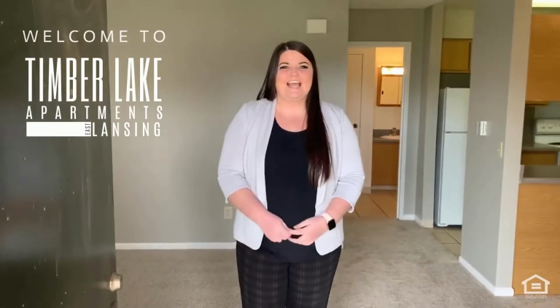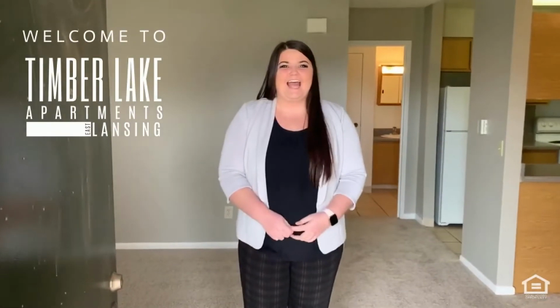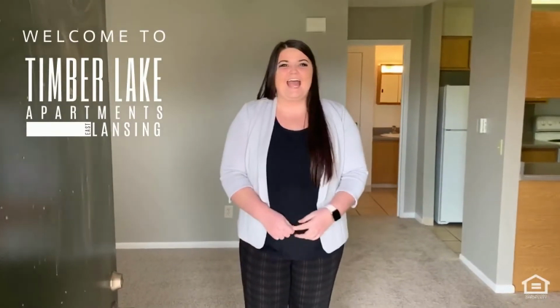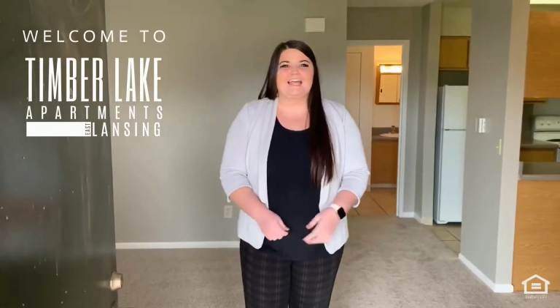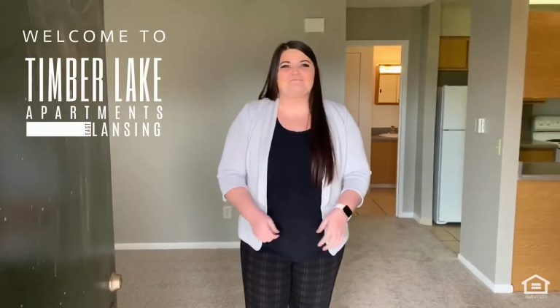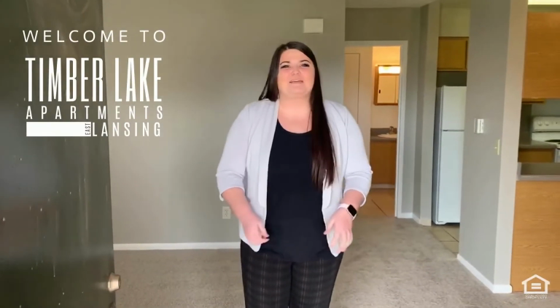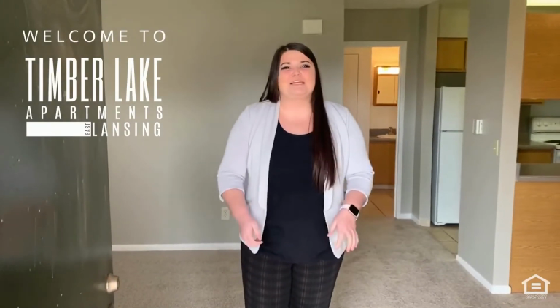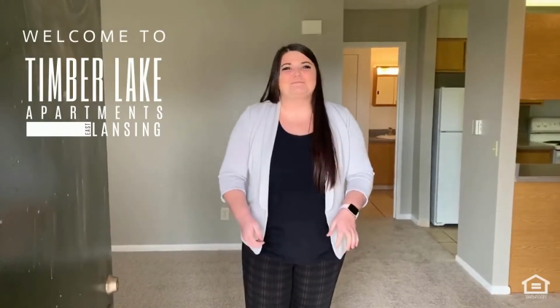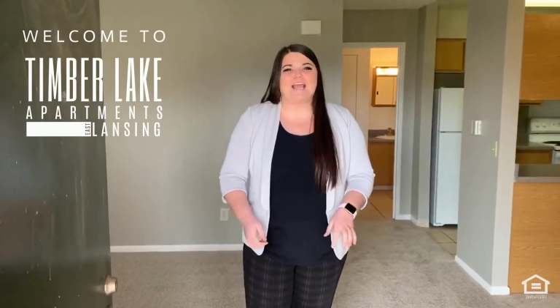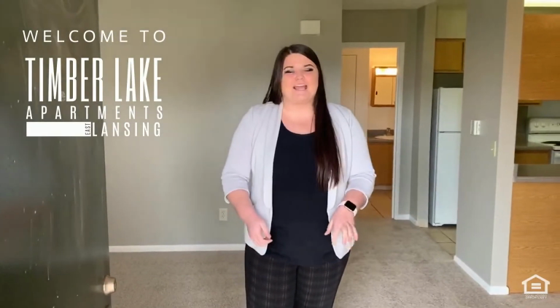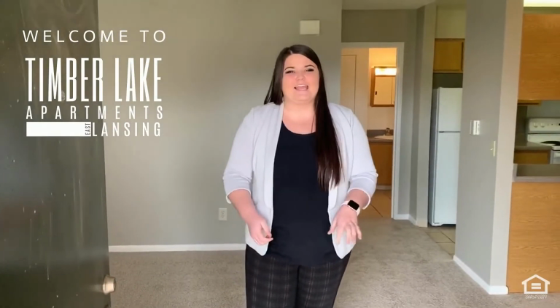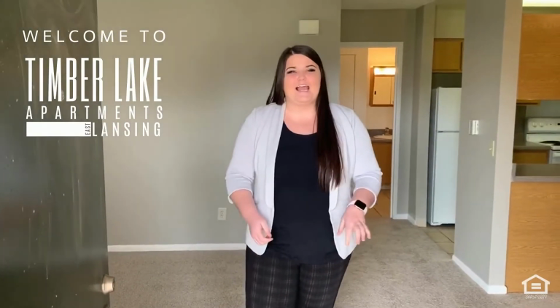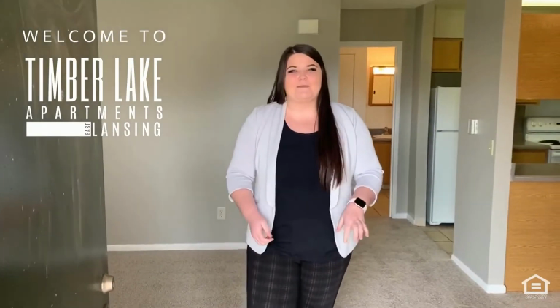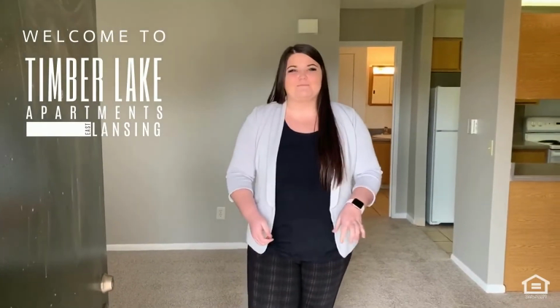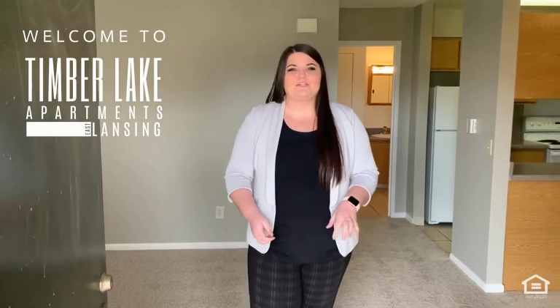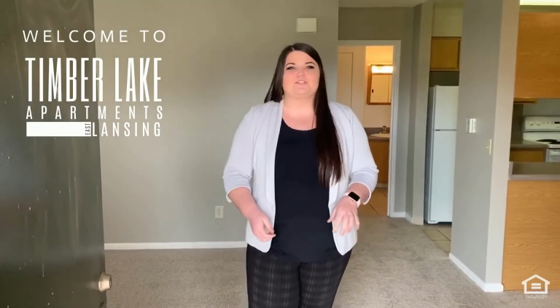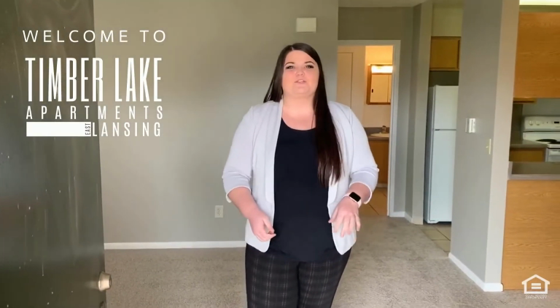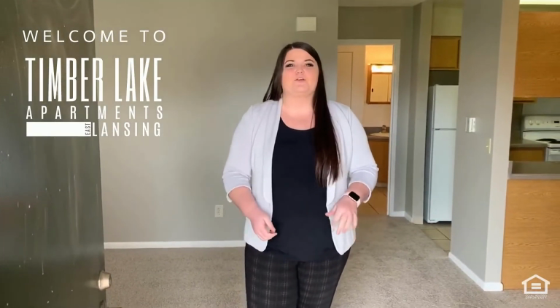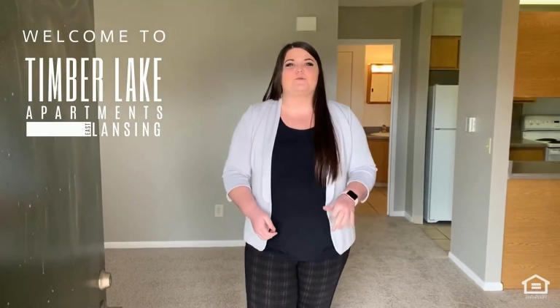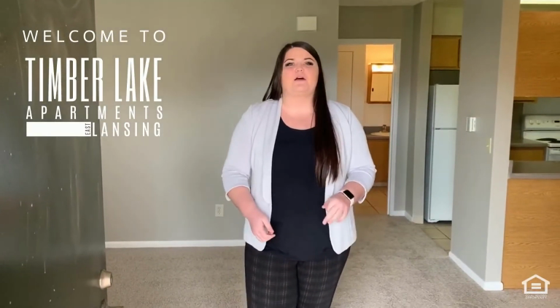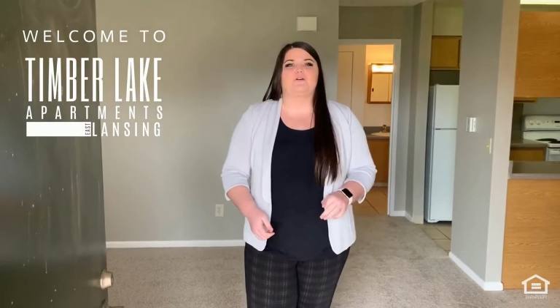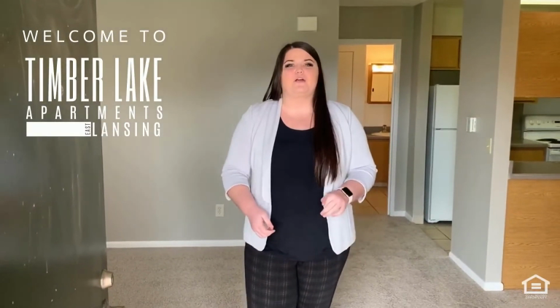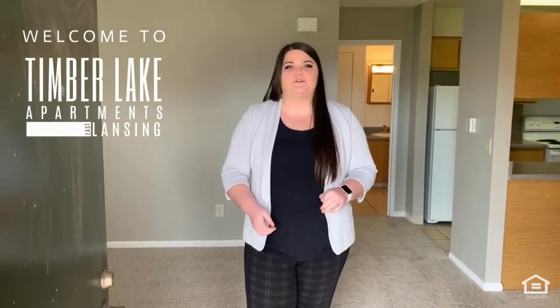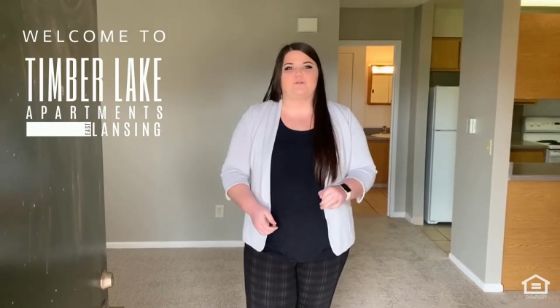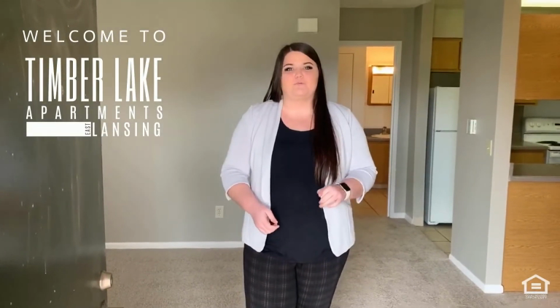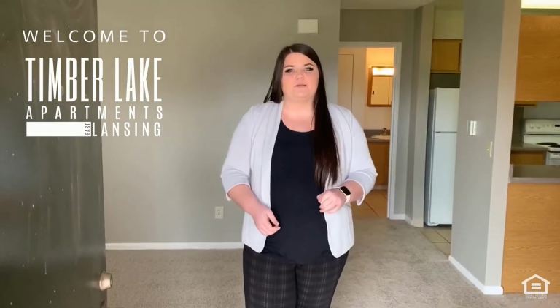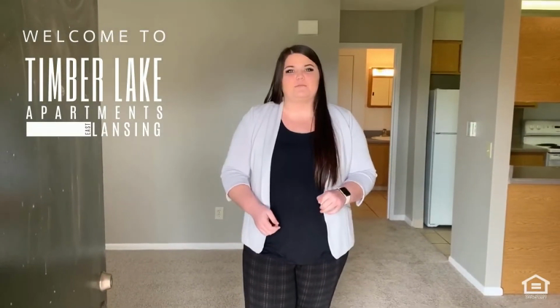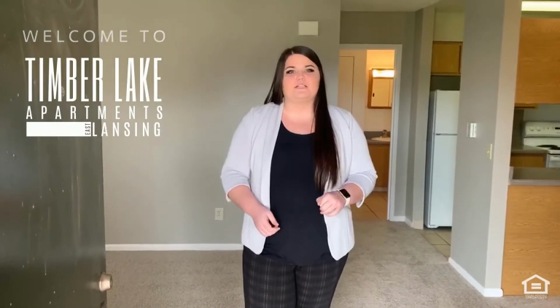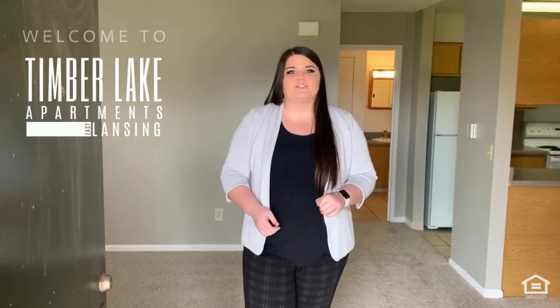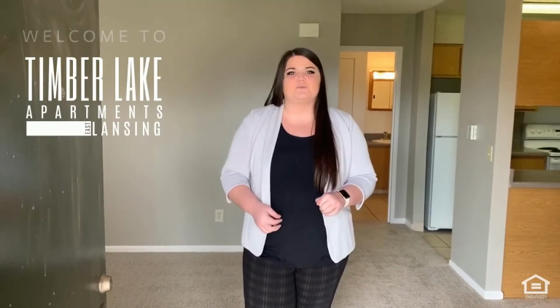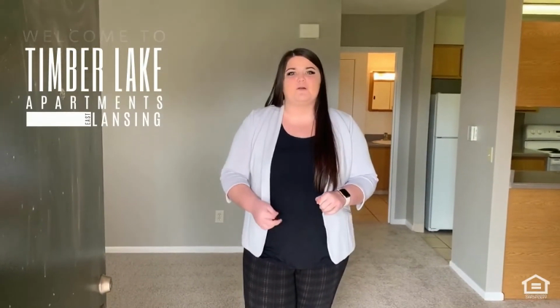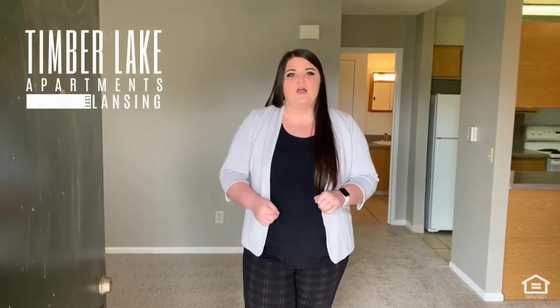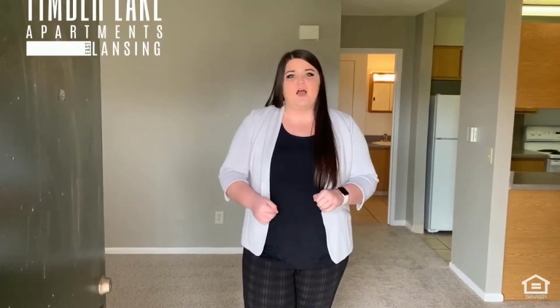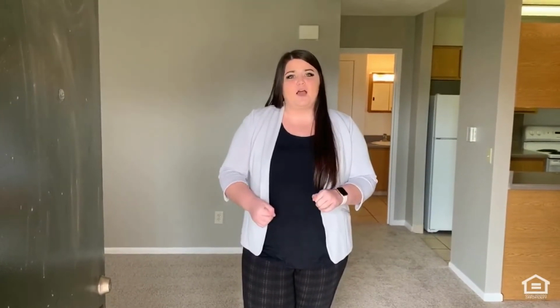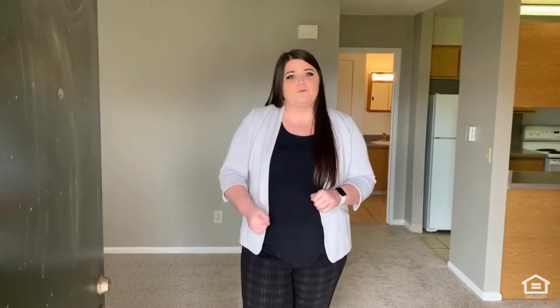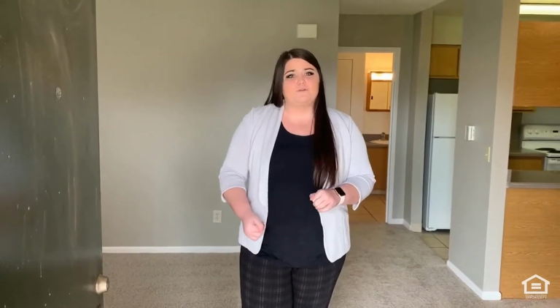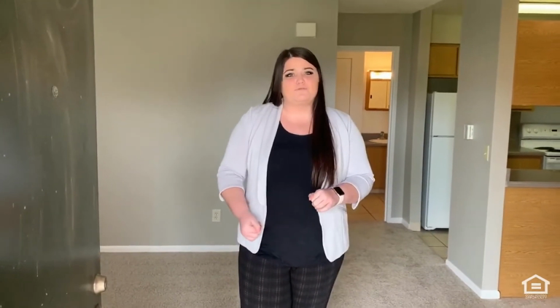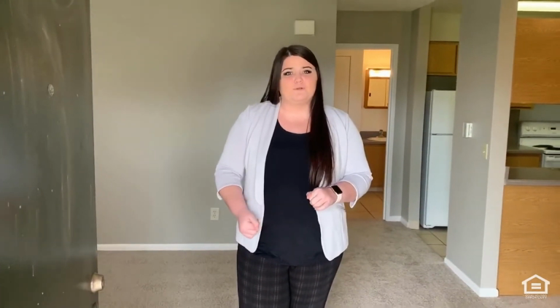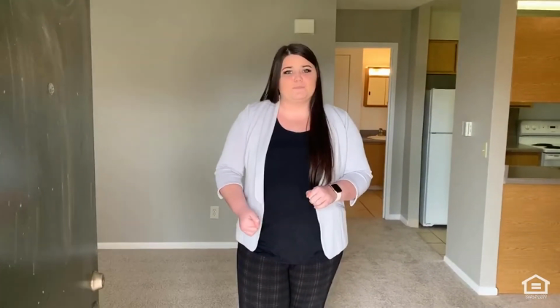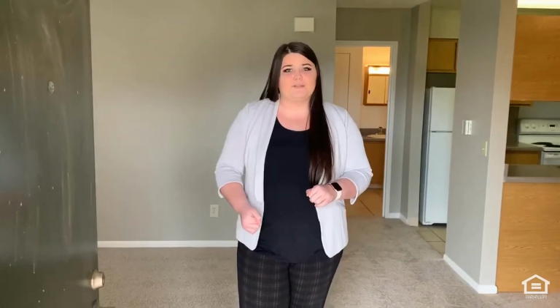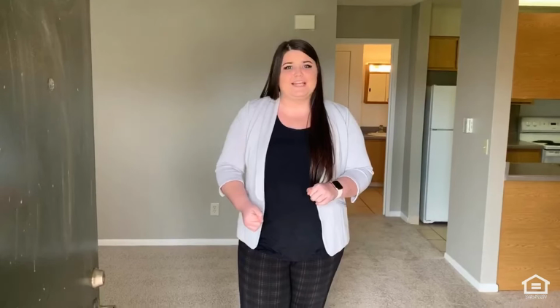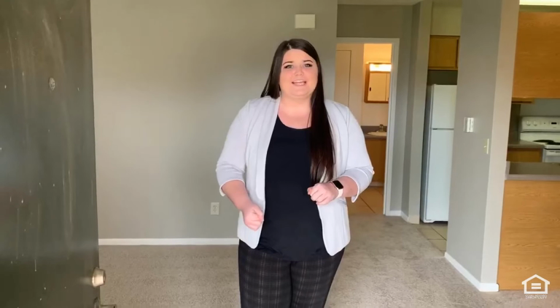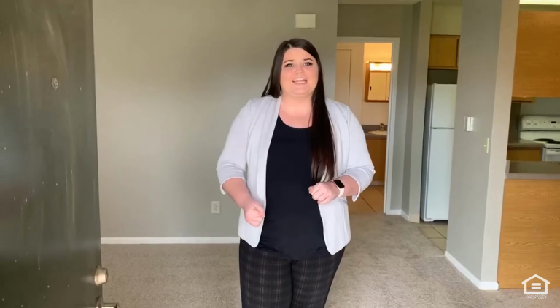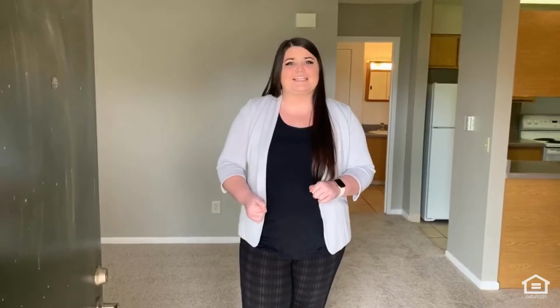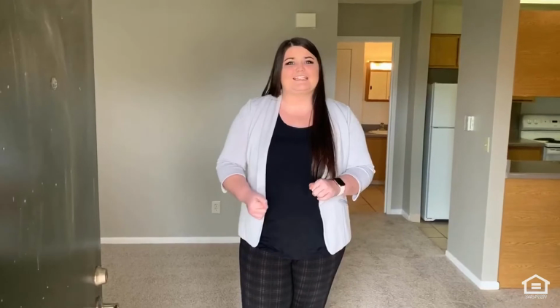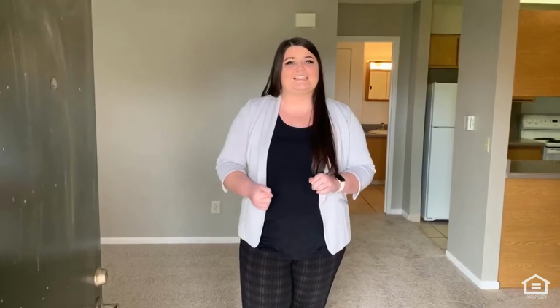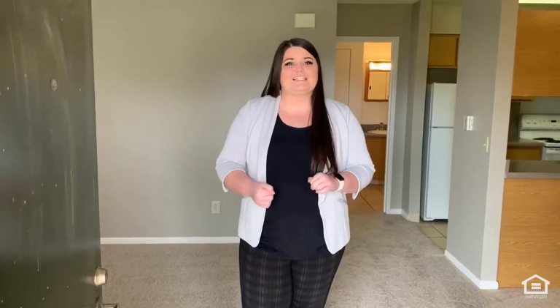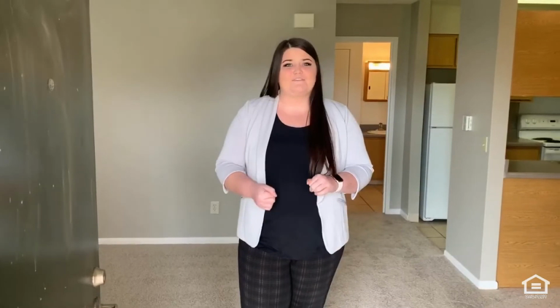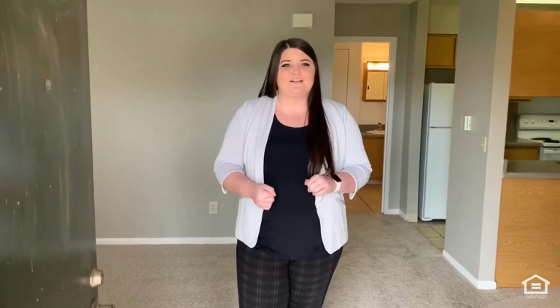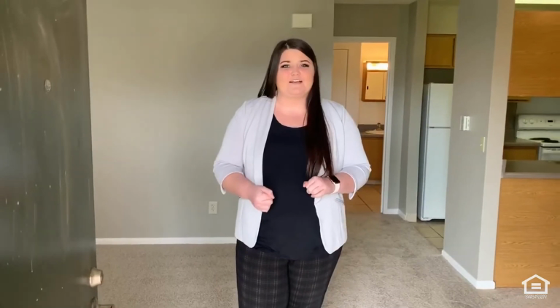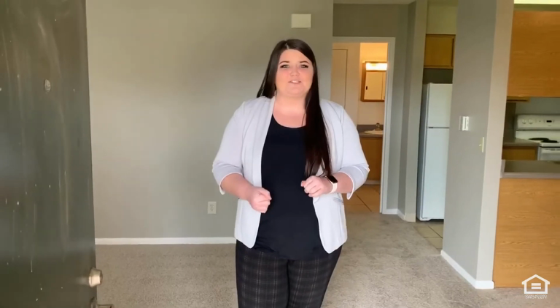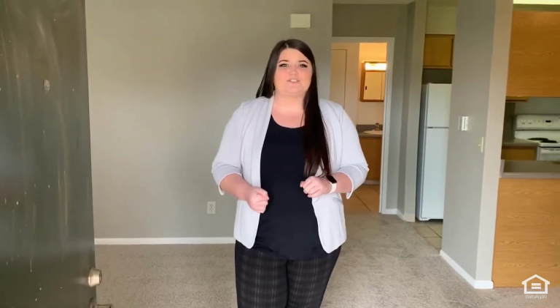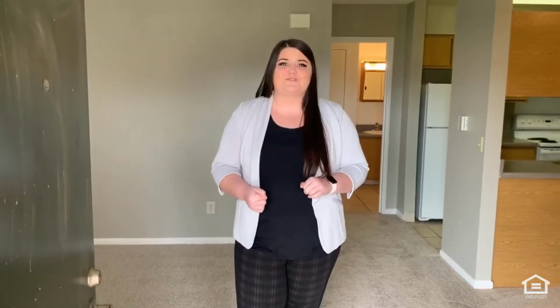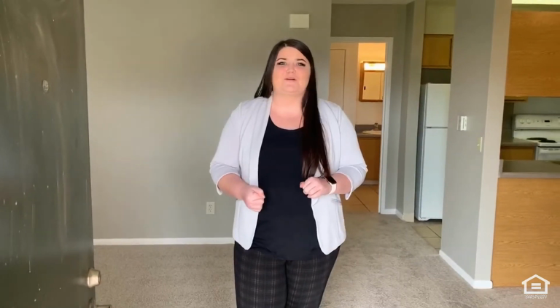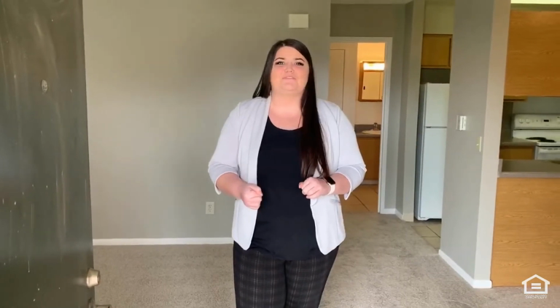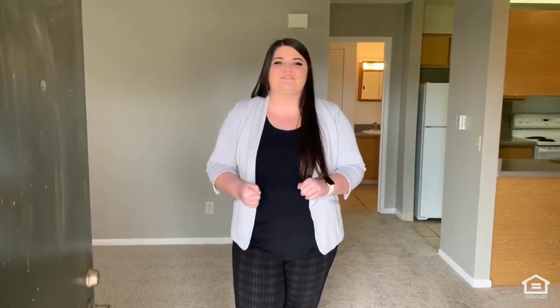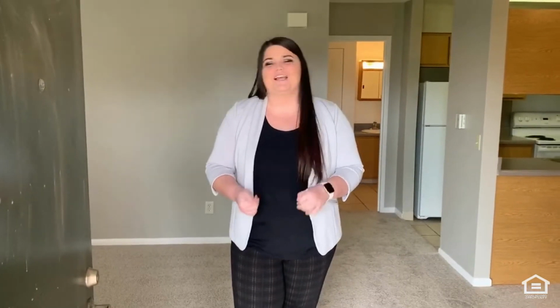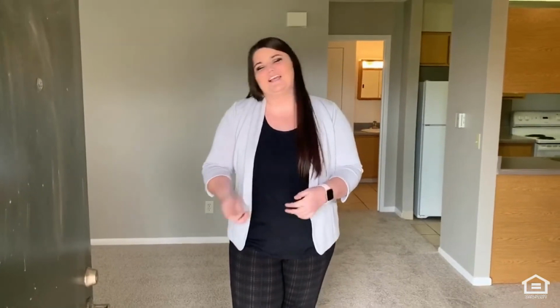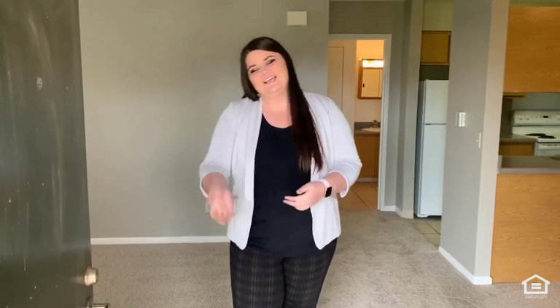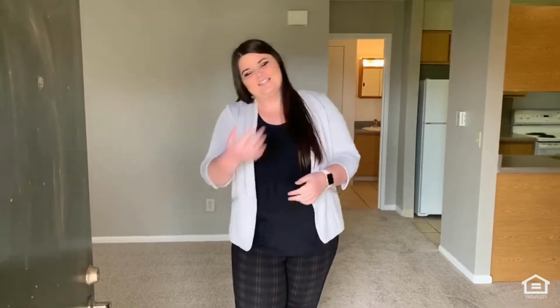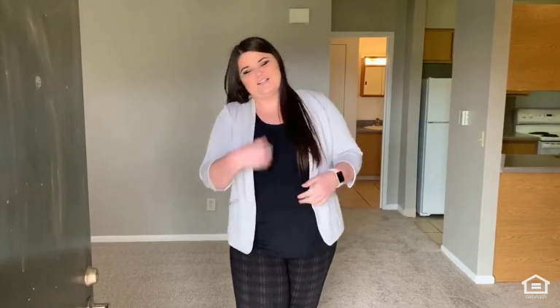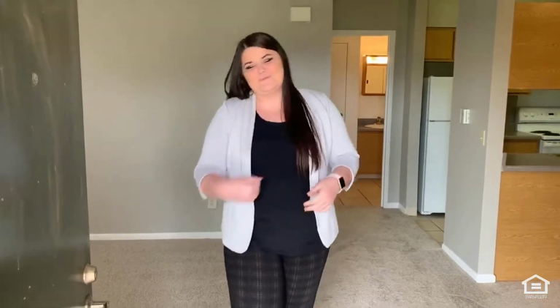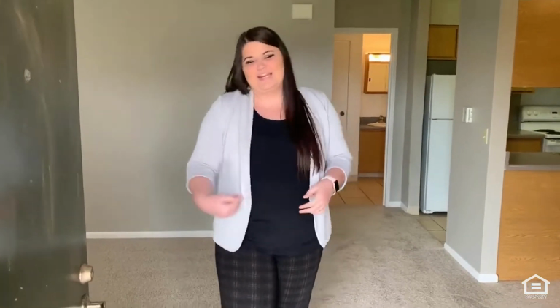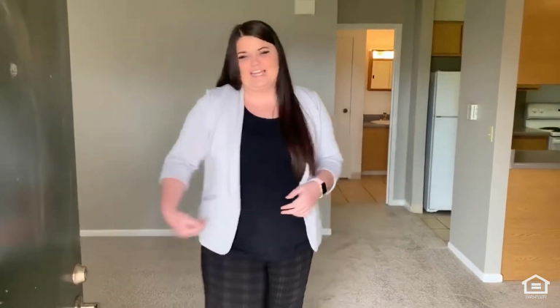Hi, my name is Allie. I'm going to show you around our one-bedroom Heartwood floor plan. It is 700 square feet. Come on in!